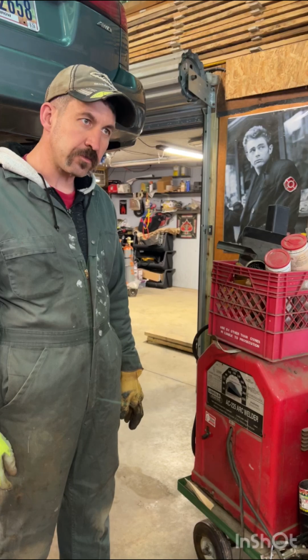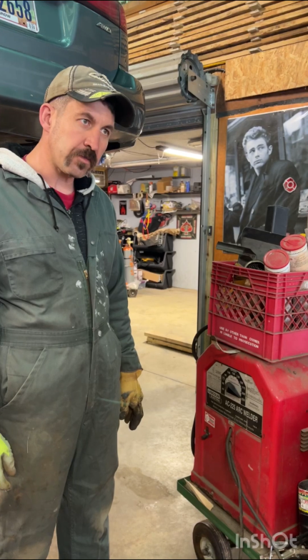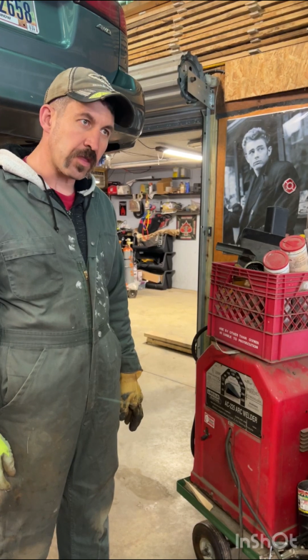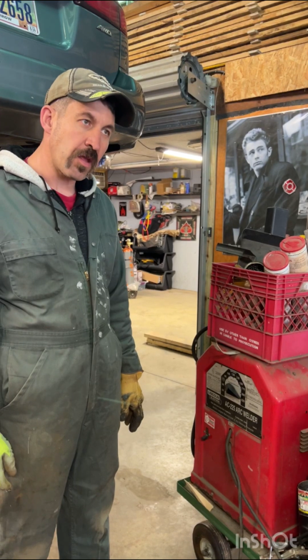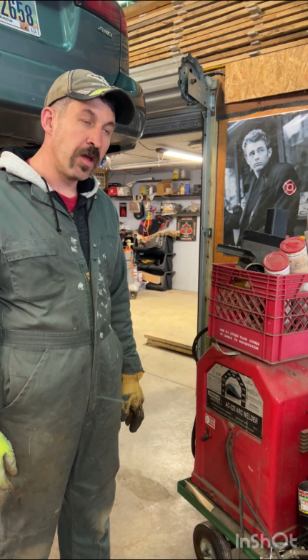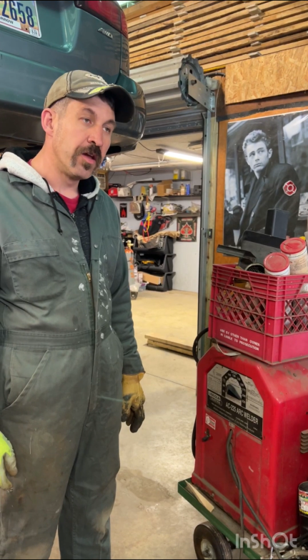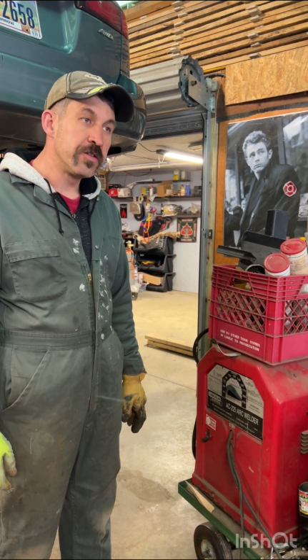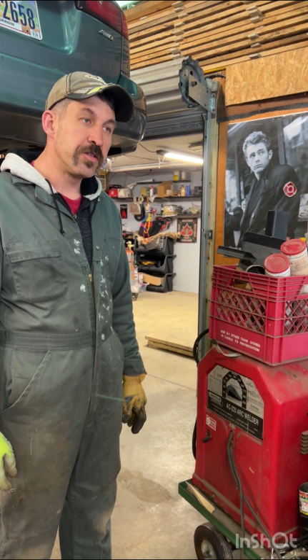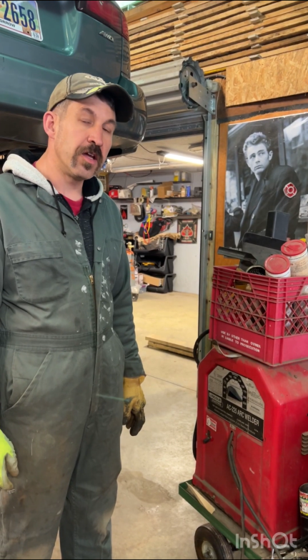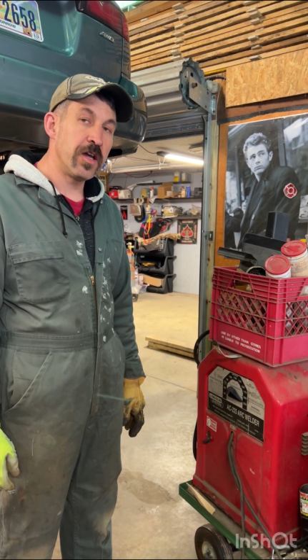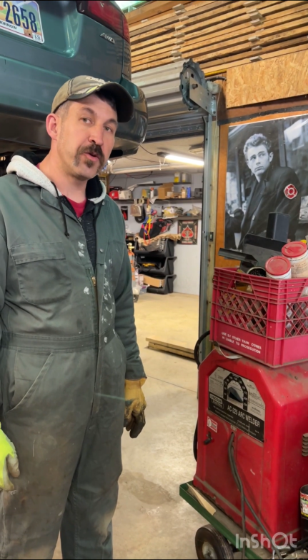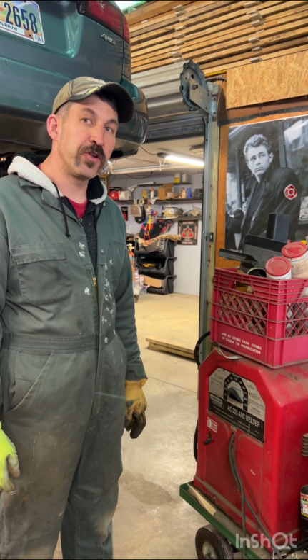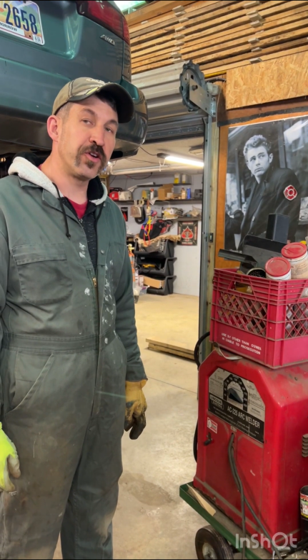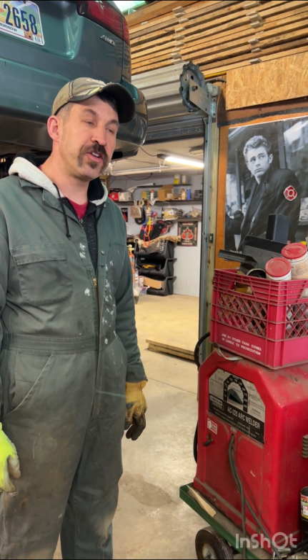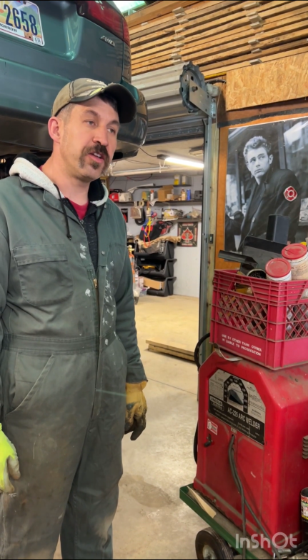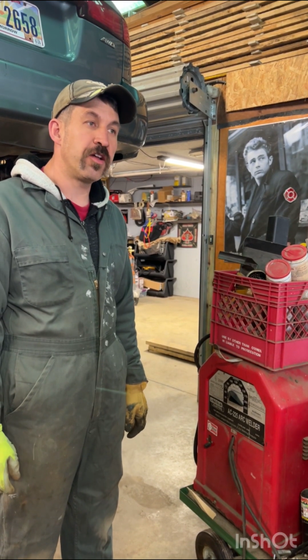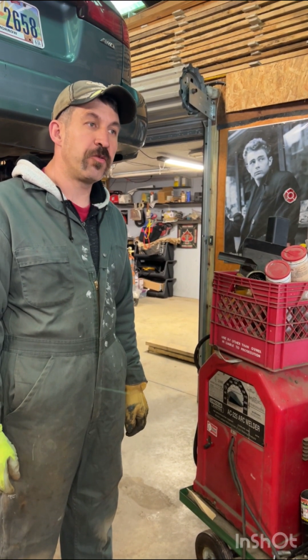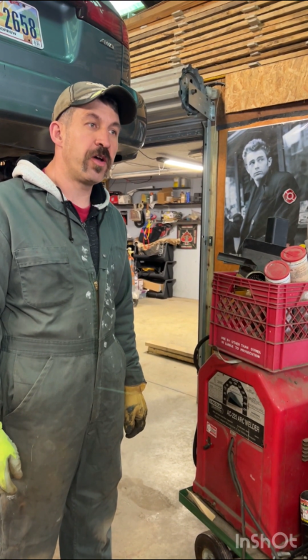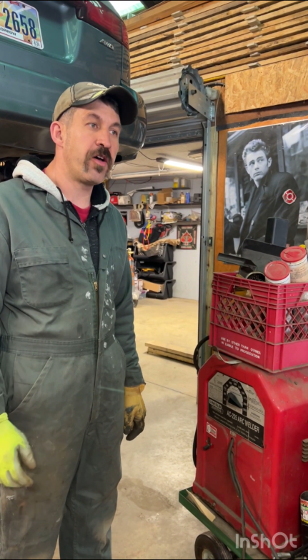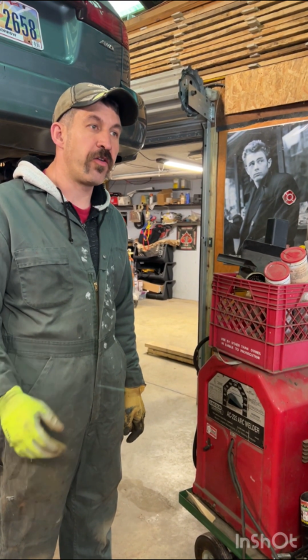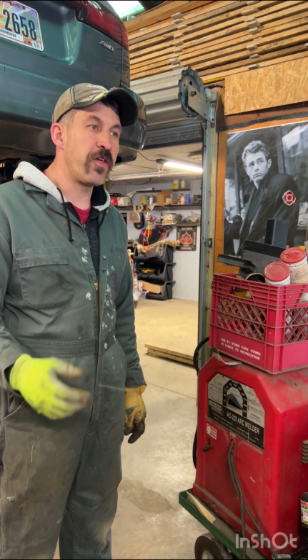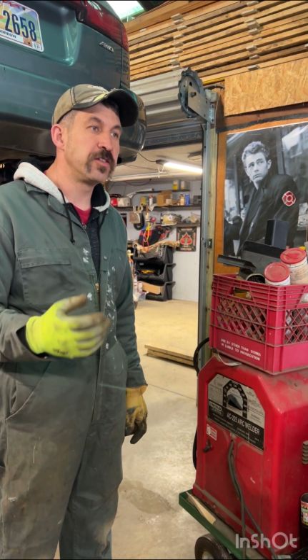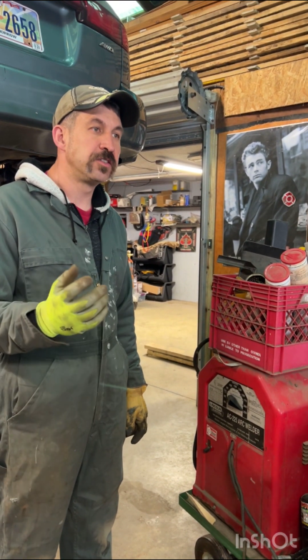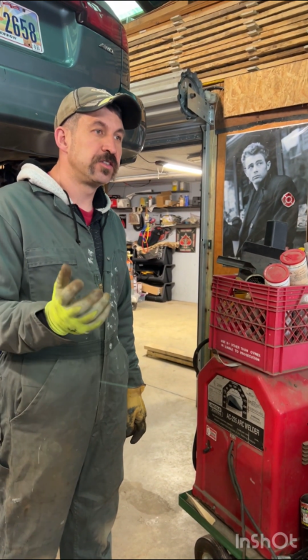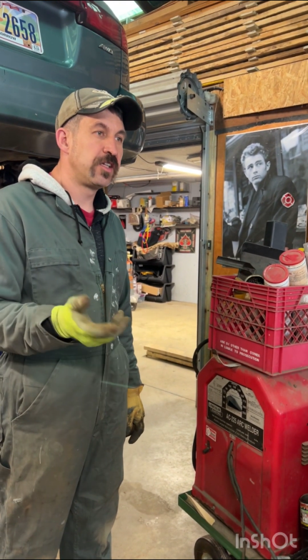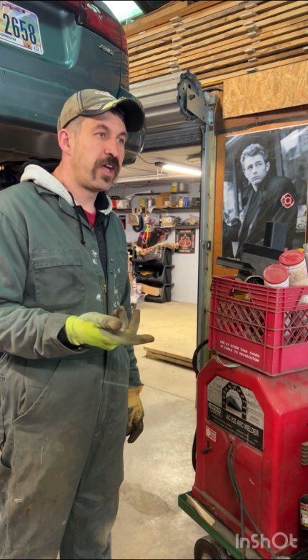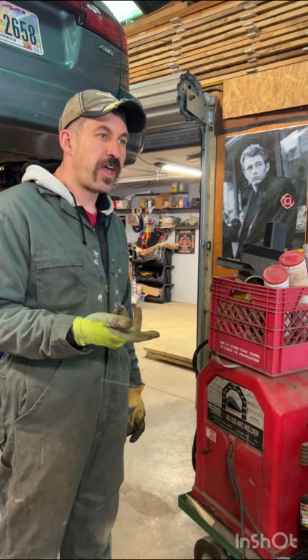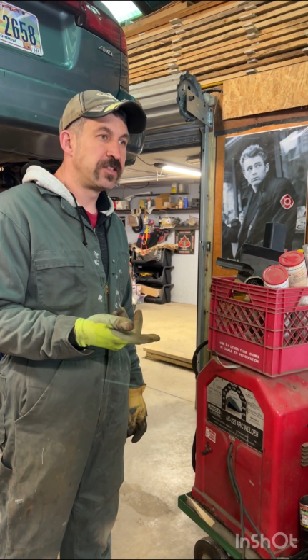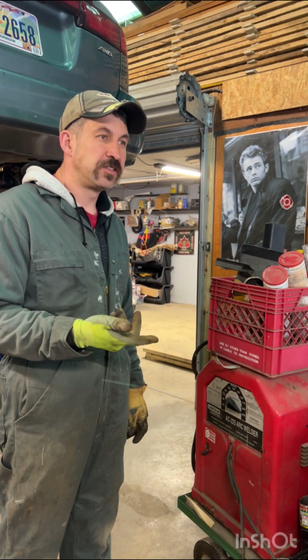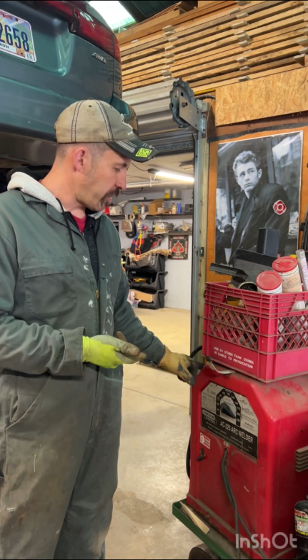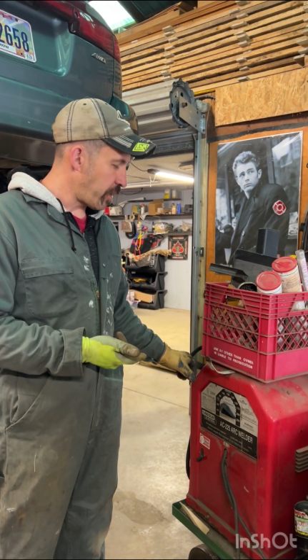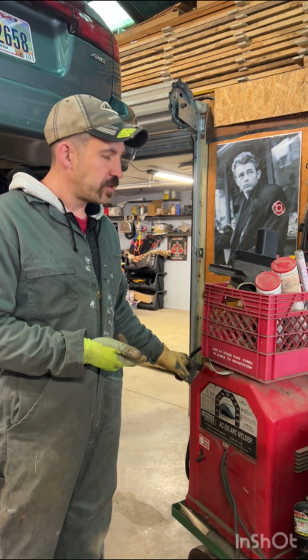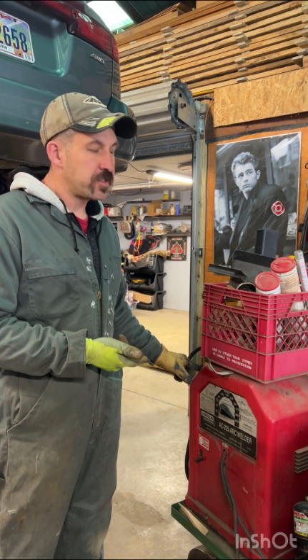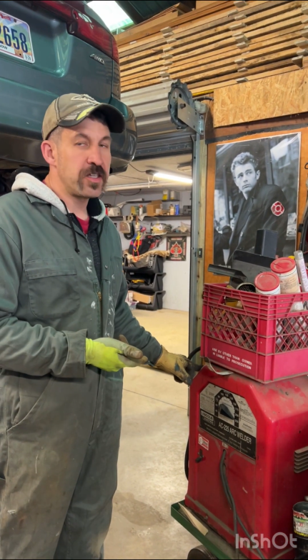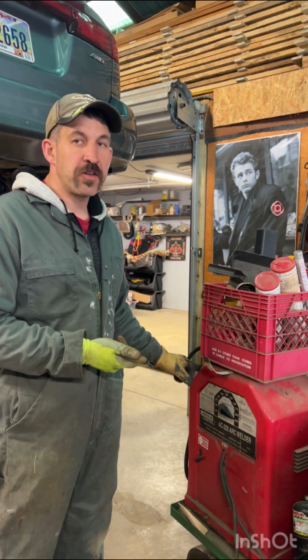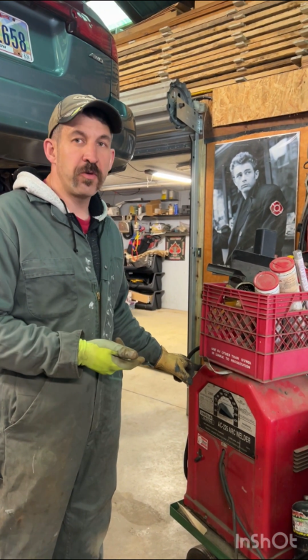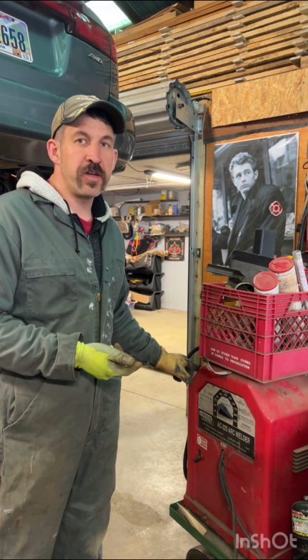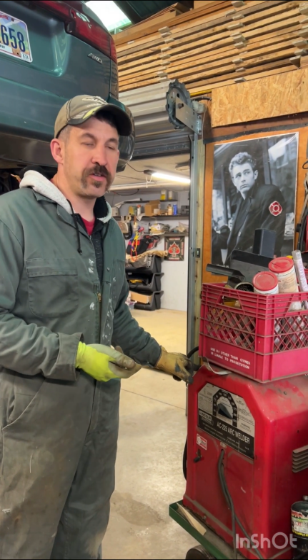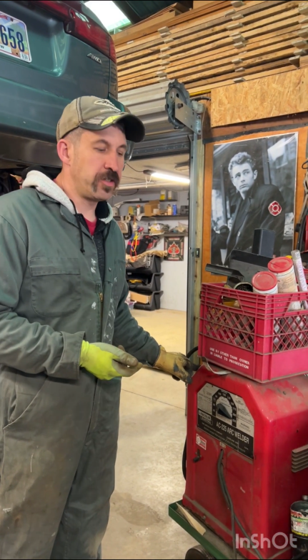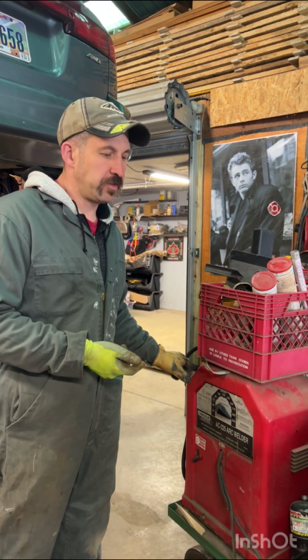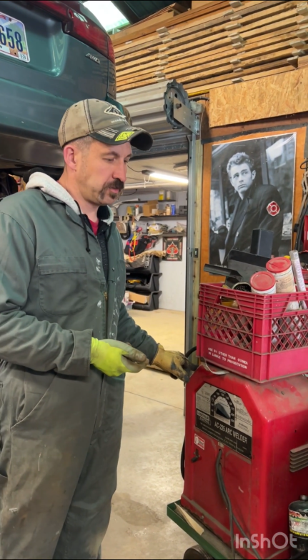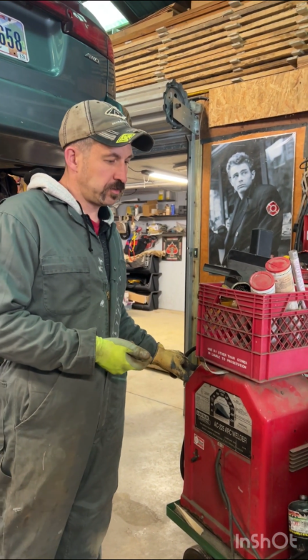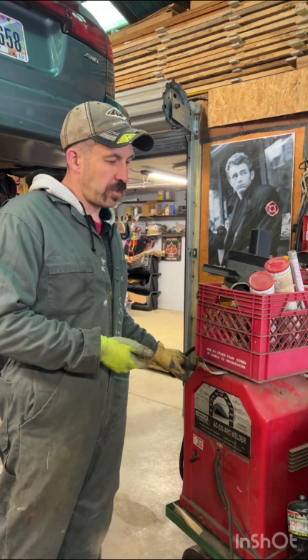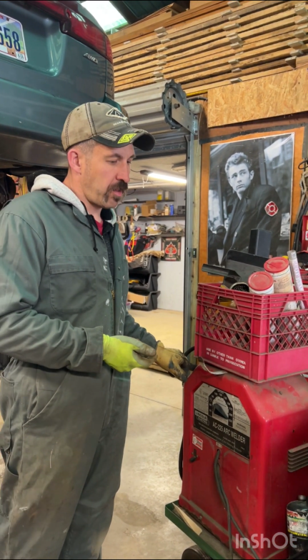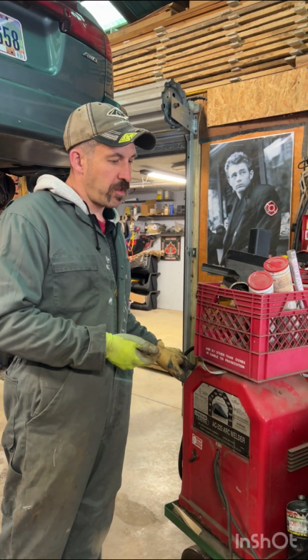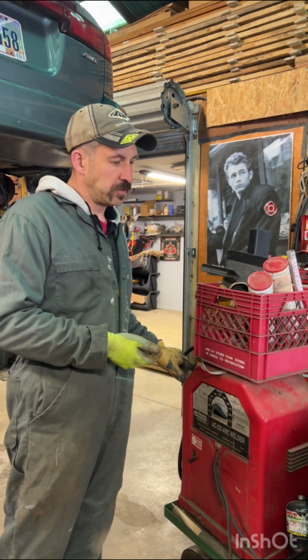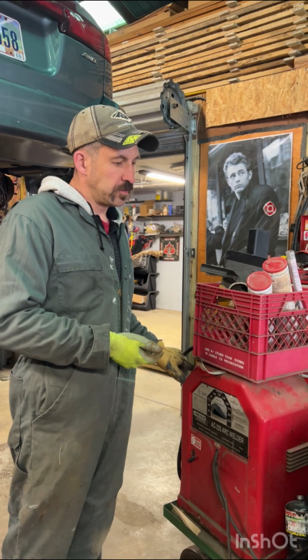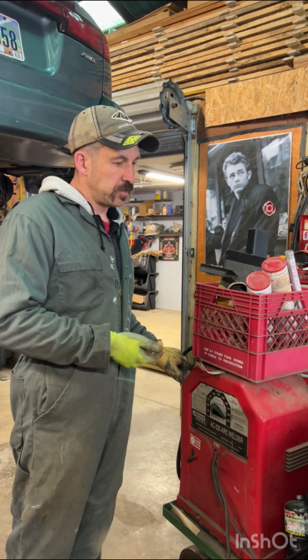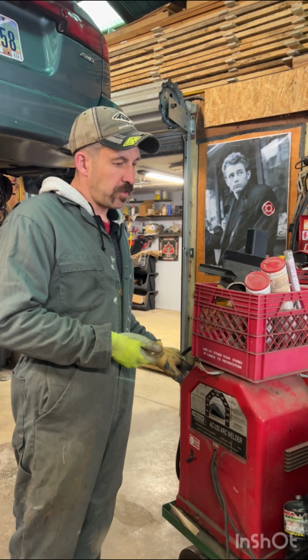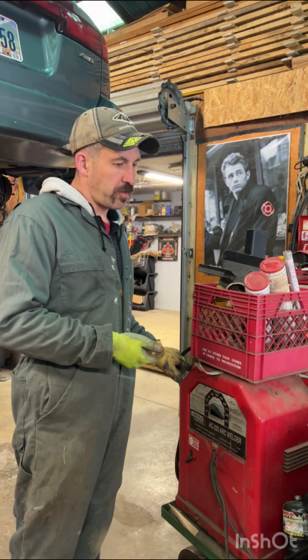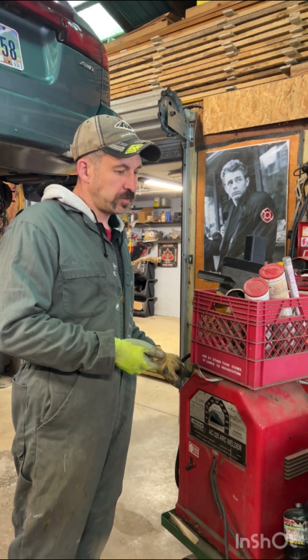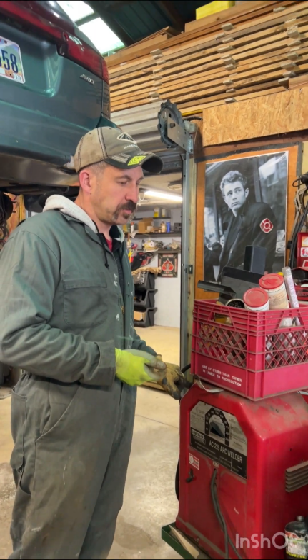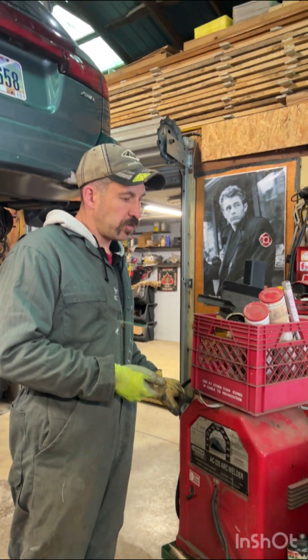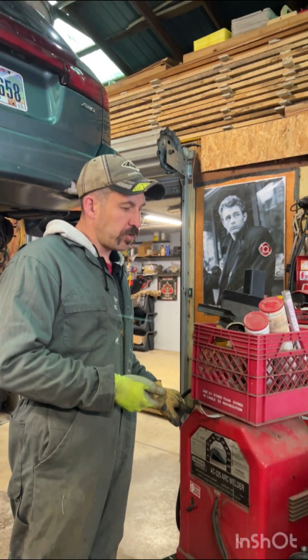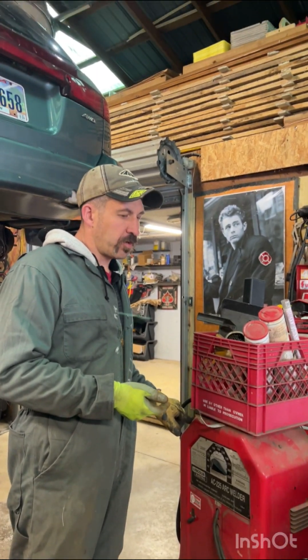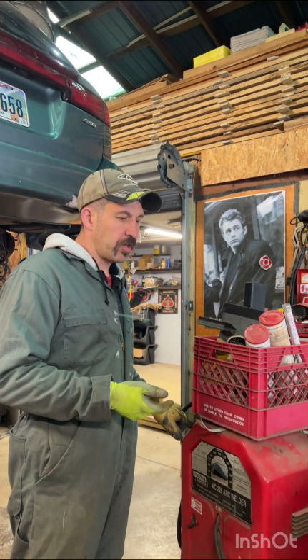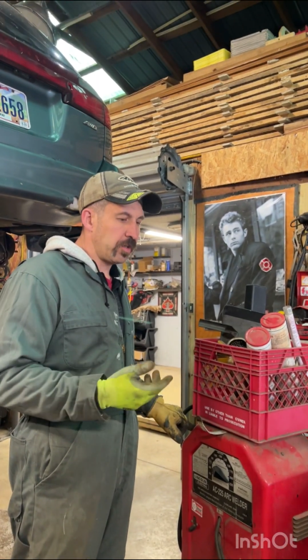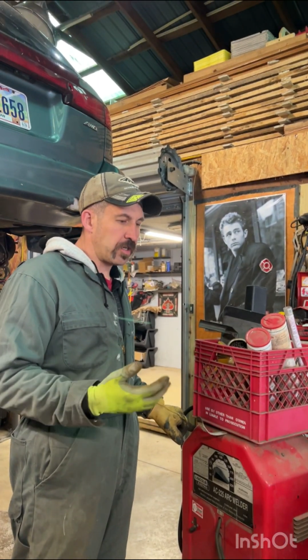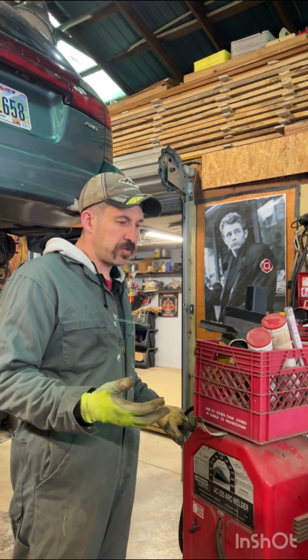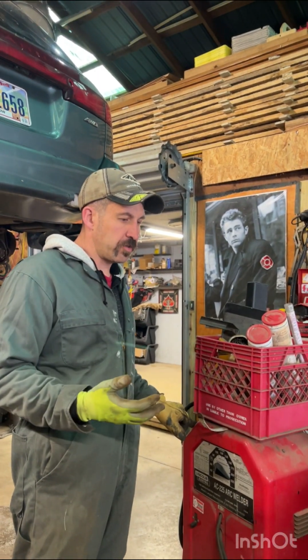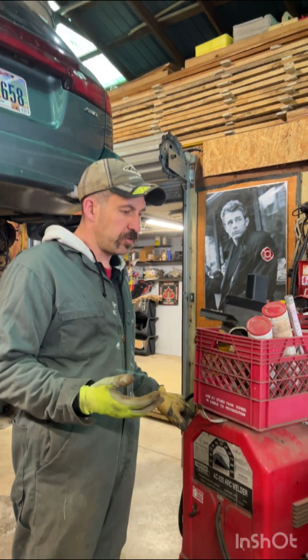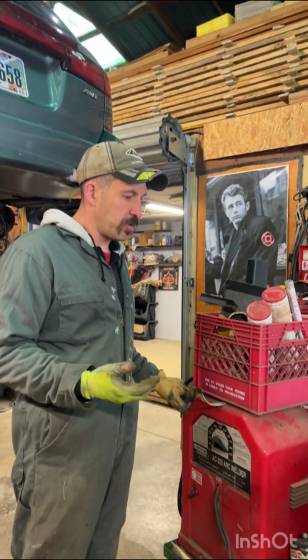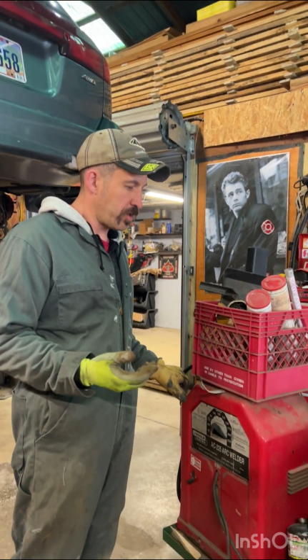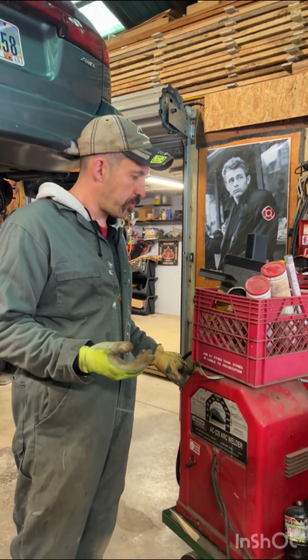Today we're learning how to weld — stick weld, or electrode weld.